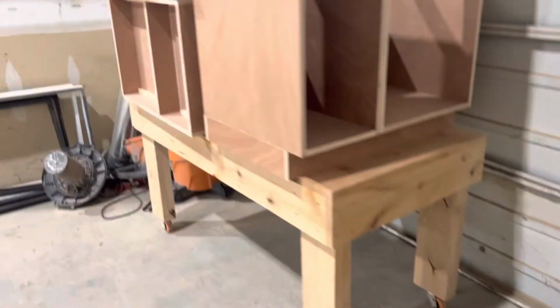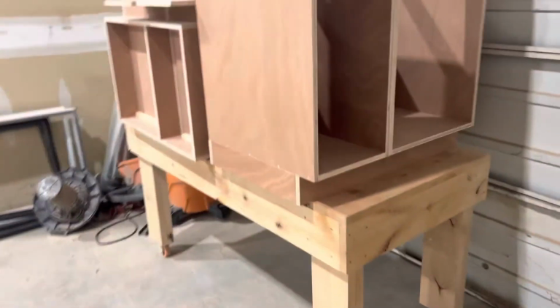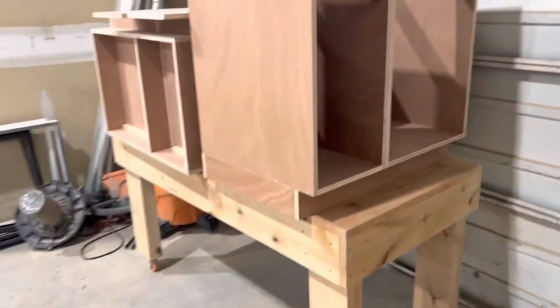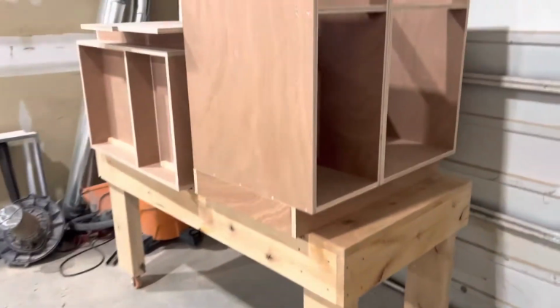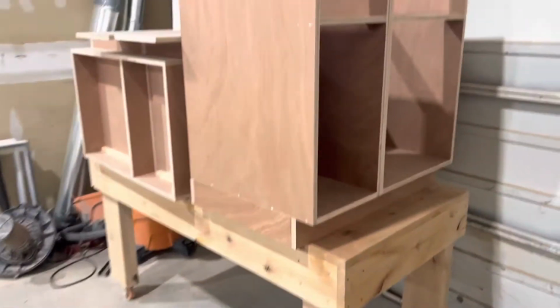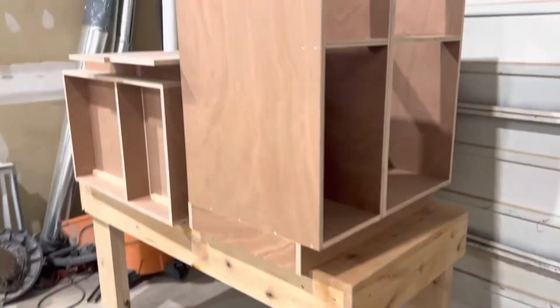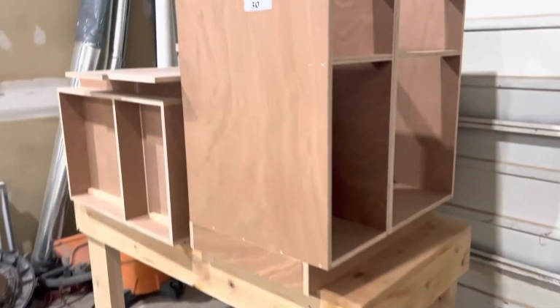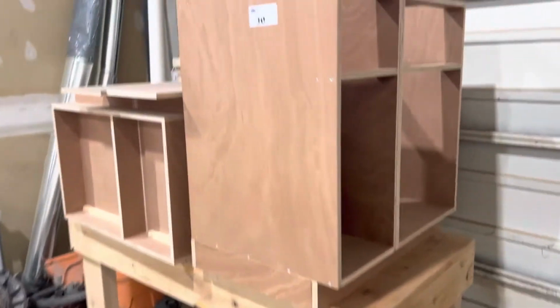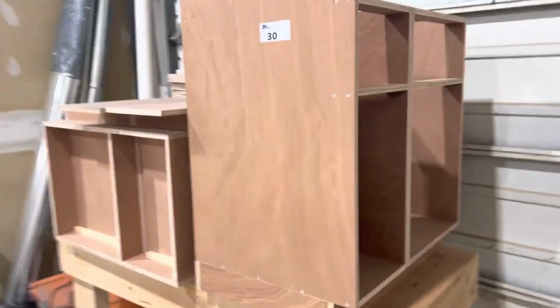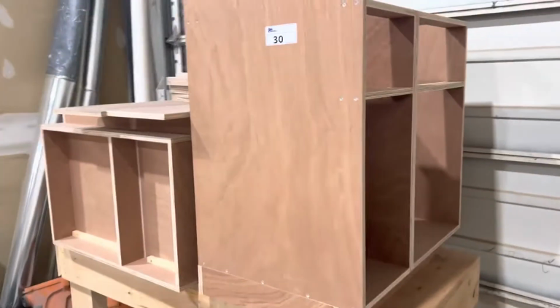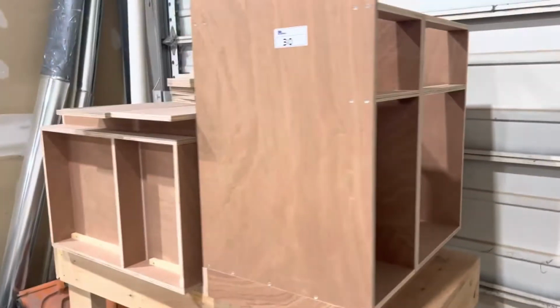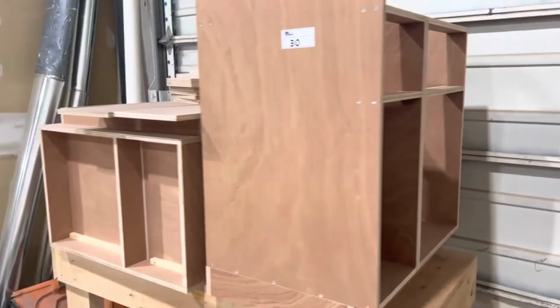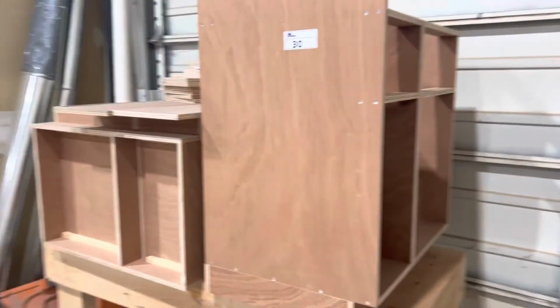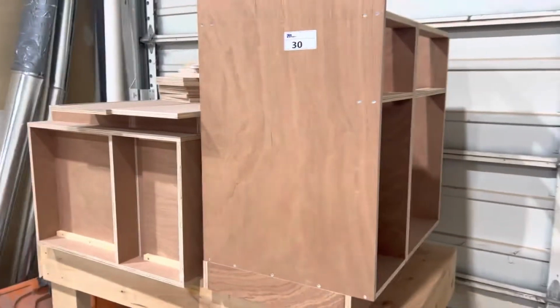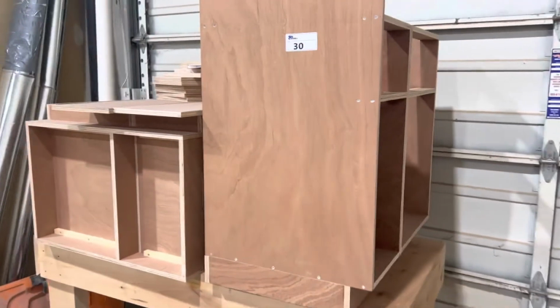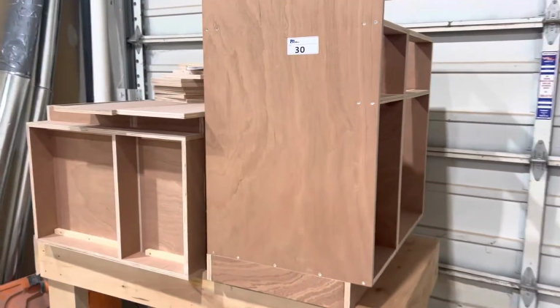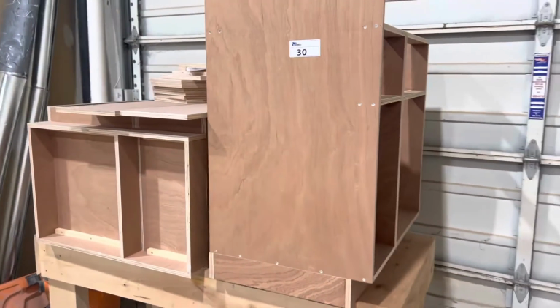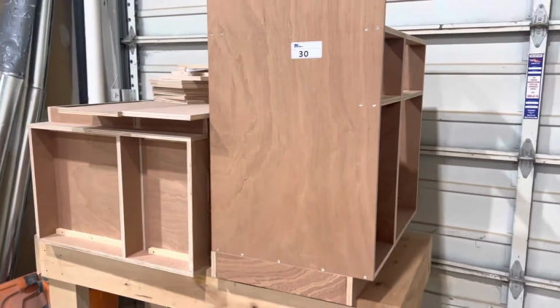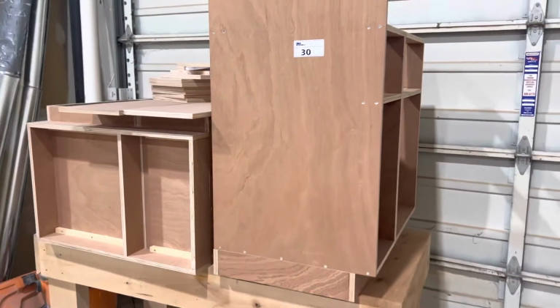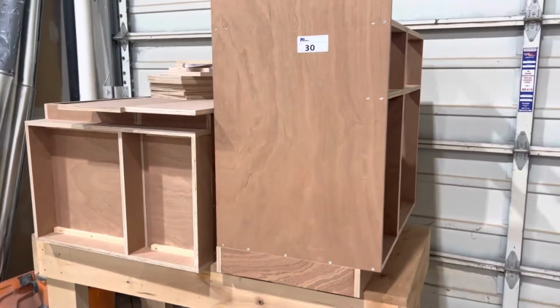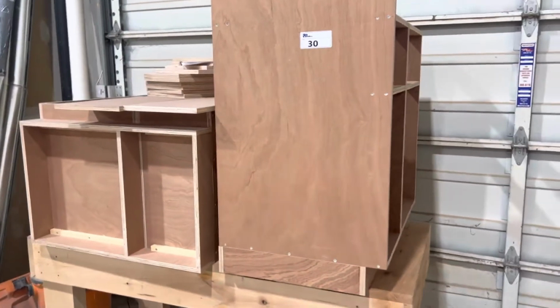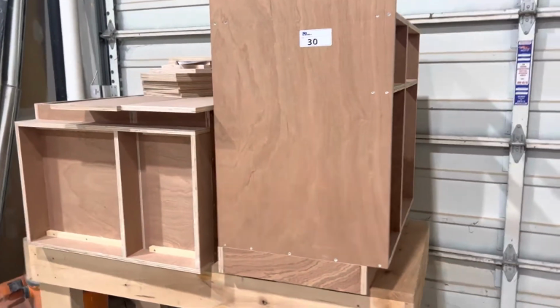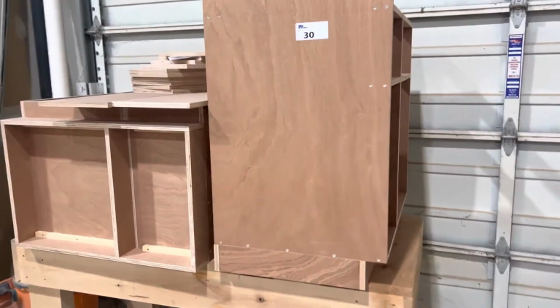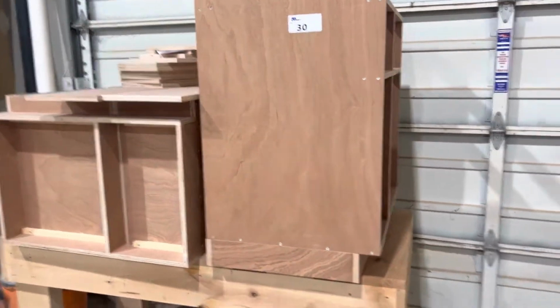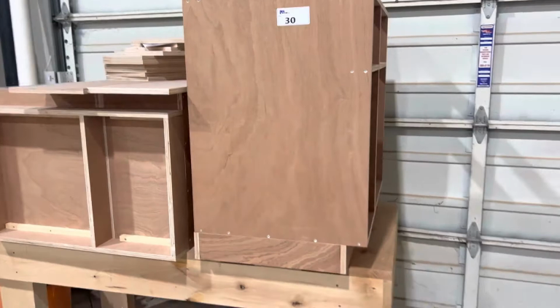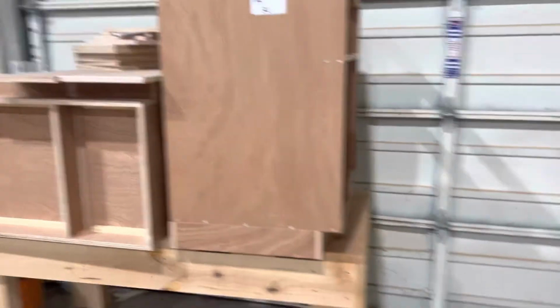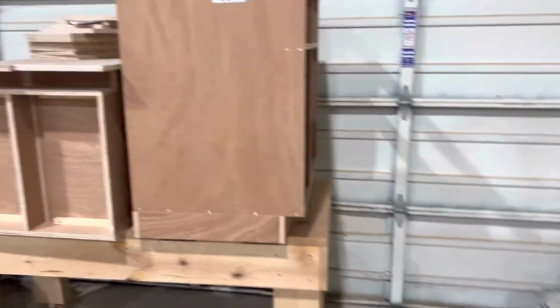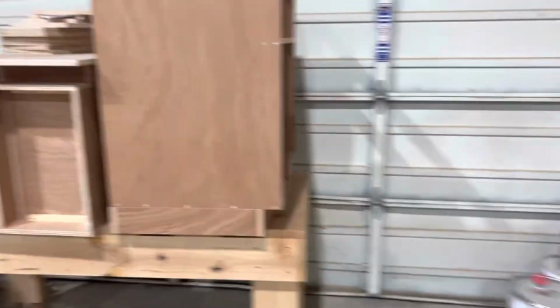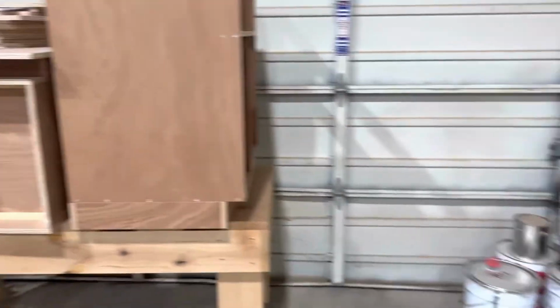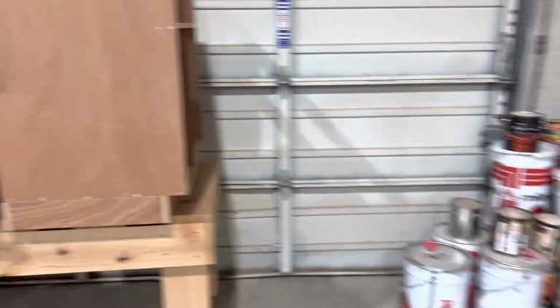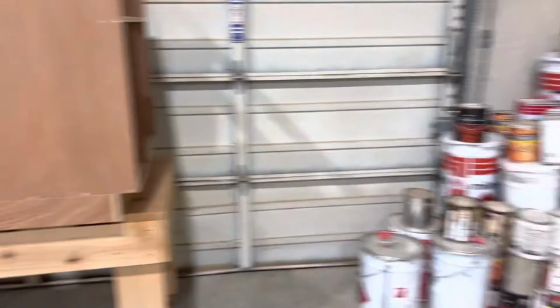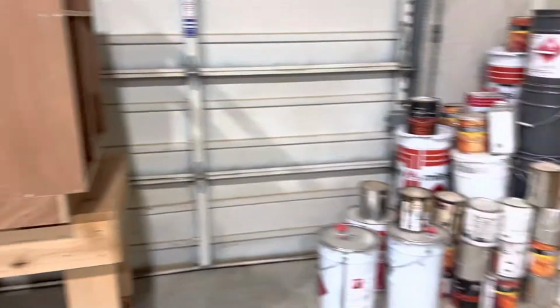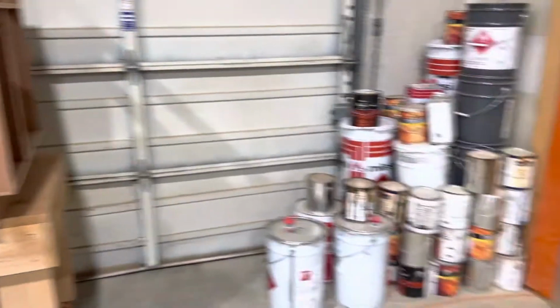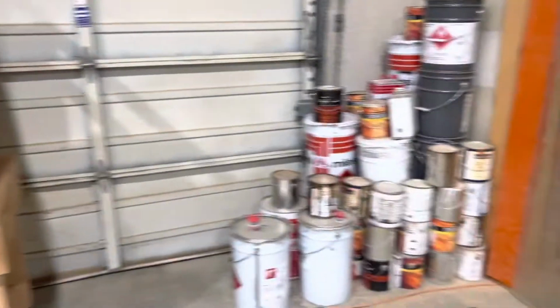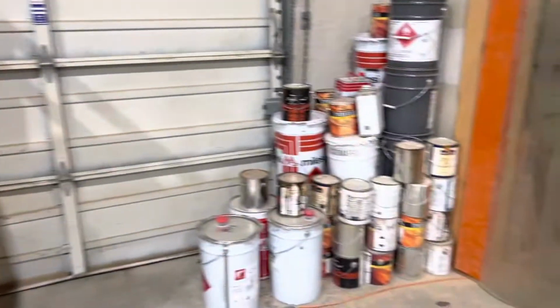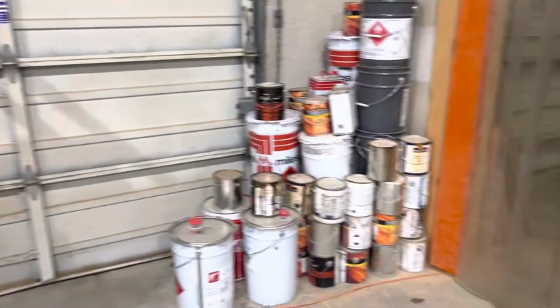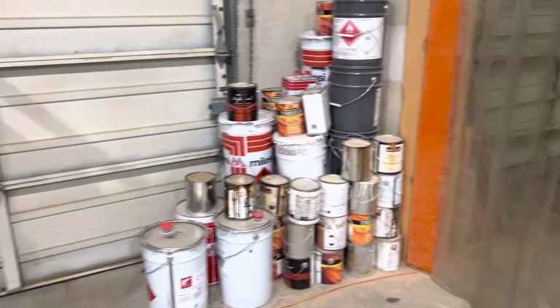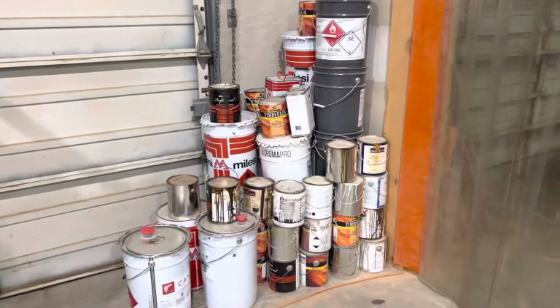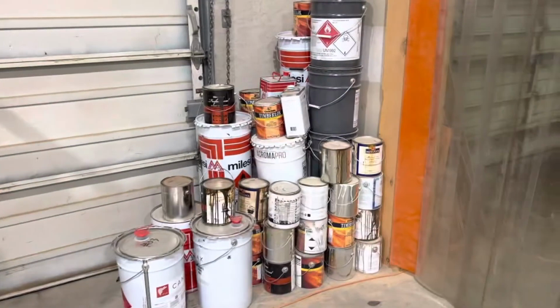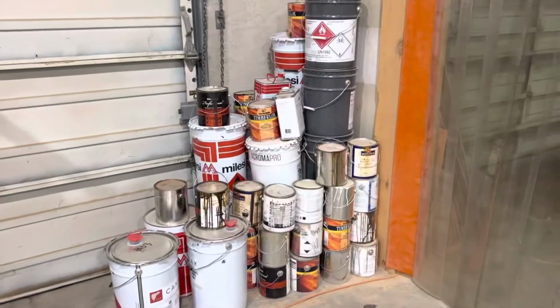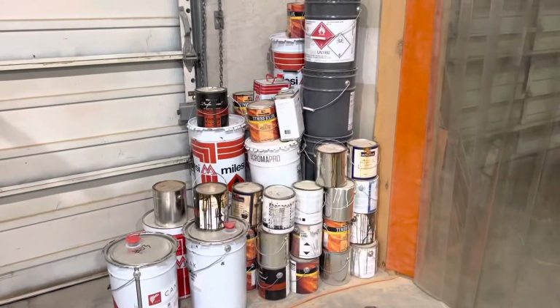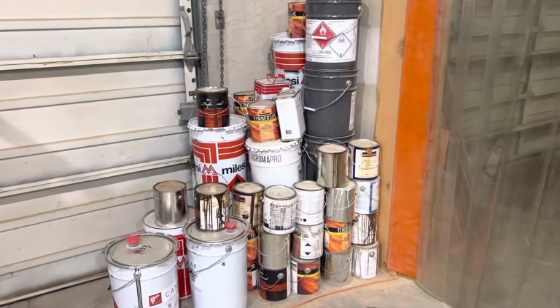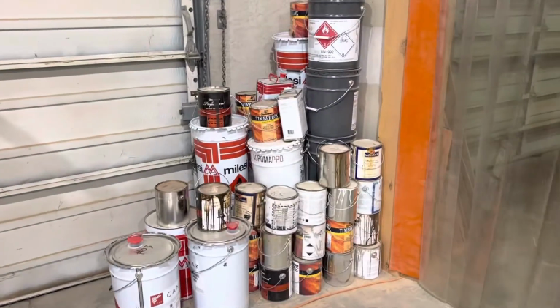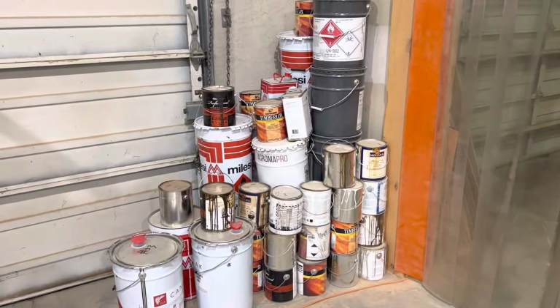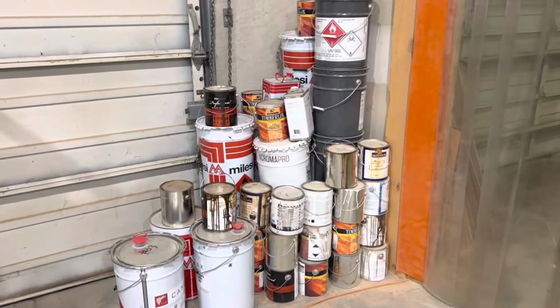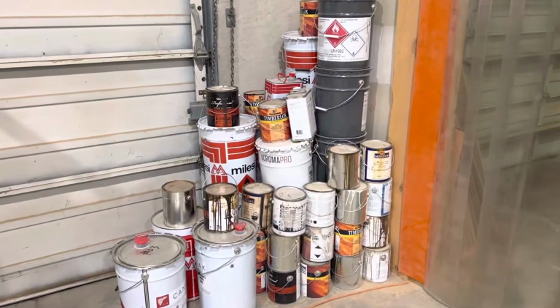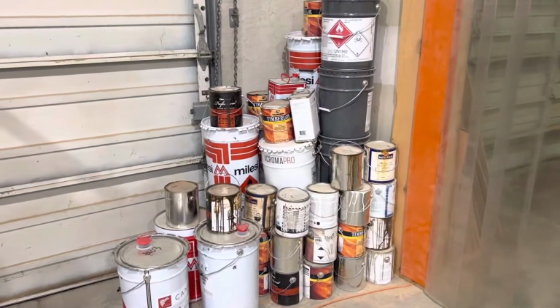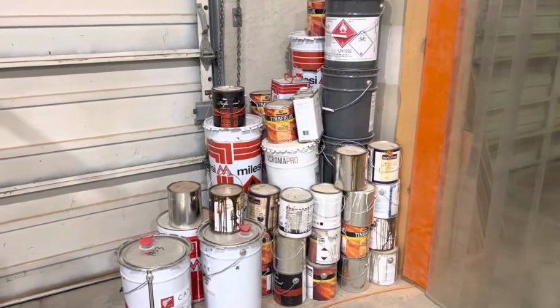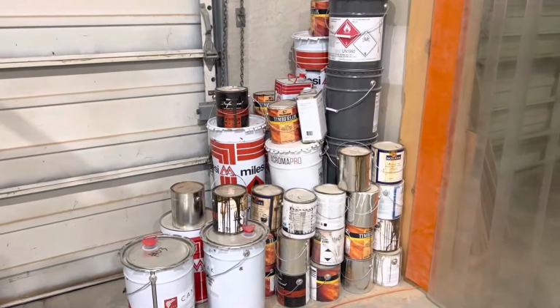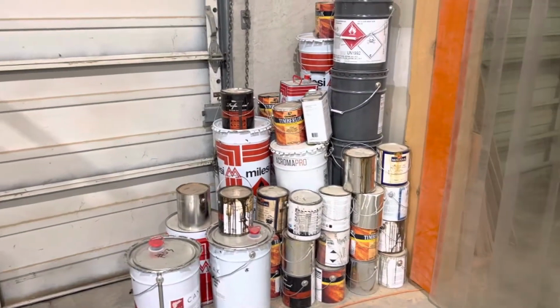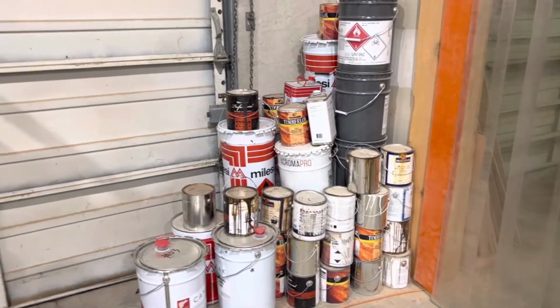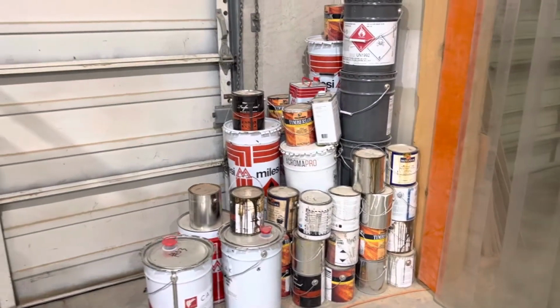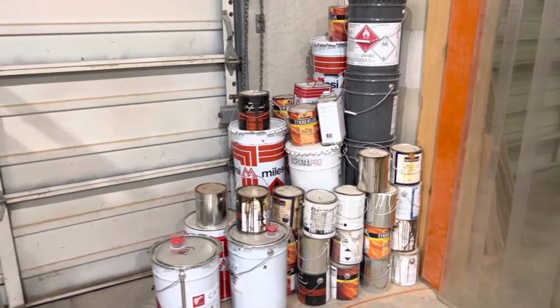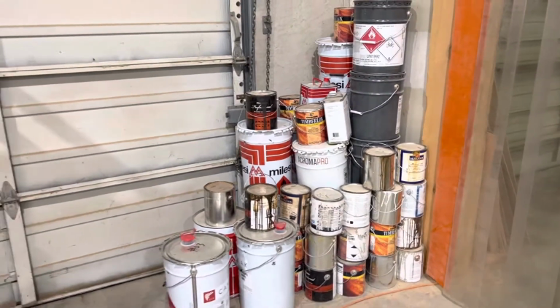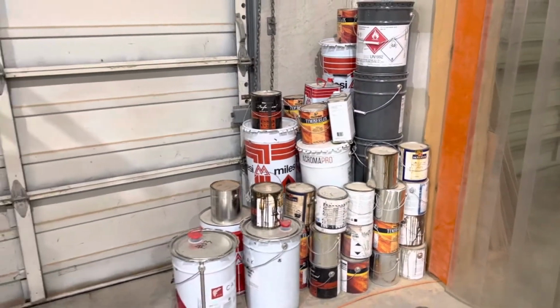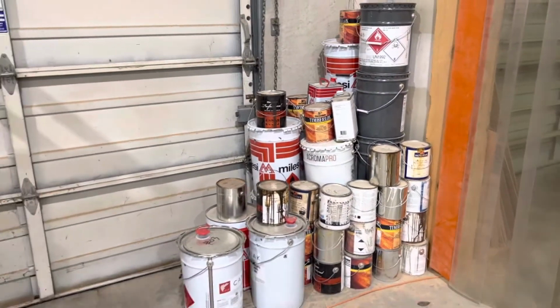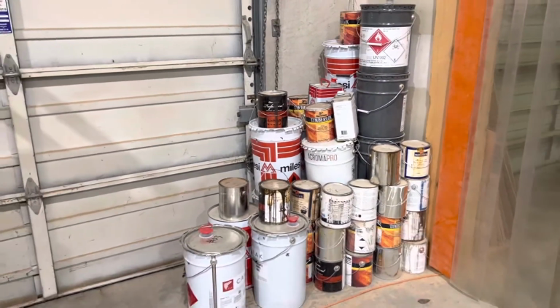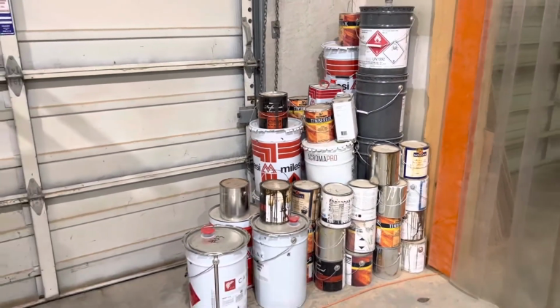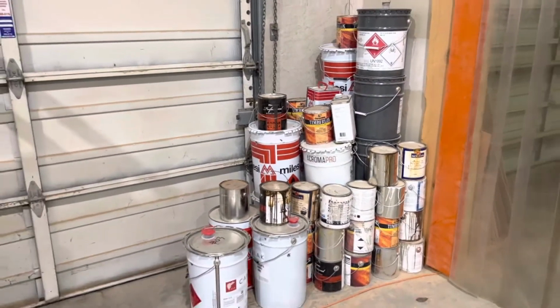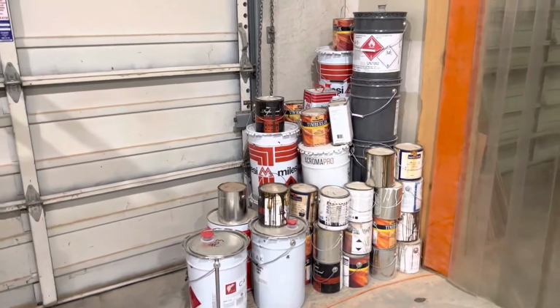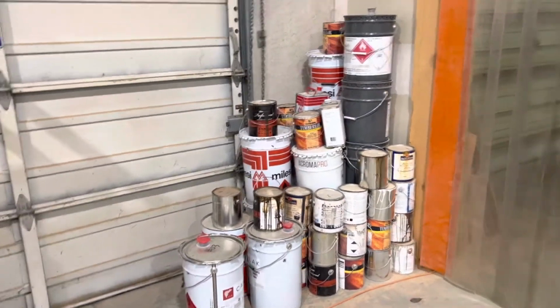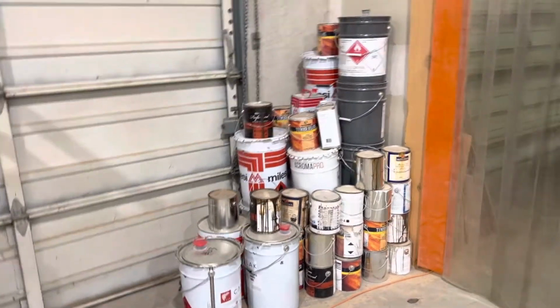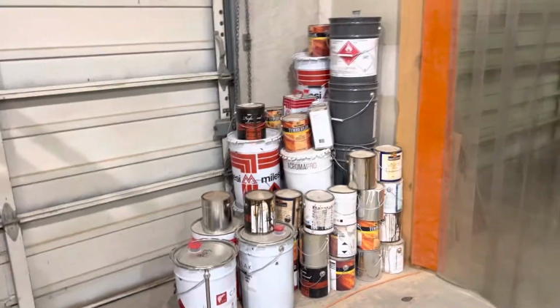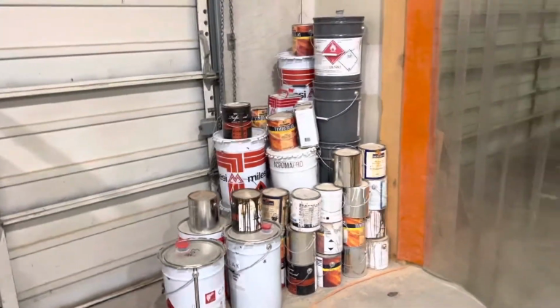Lot 30 is a nice one — if you're taking notes. It comes with a stack of high quality empty paint cans. You want to note that one.